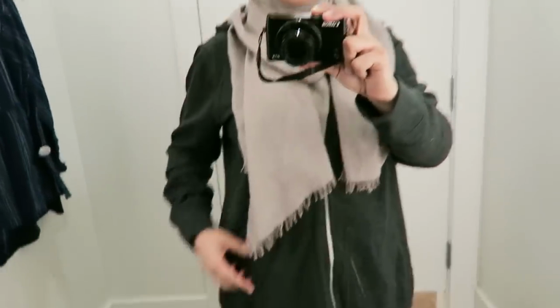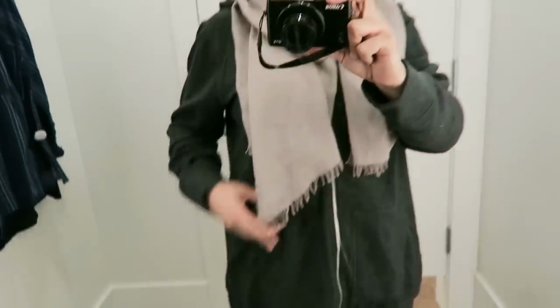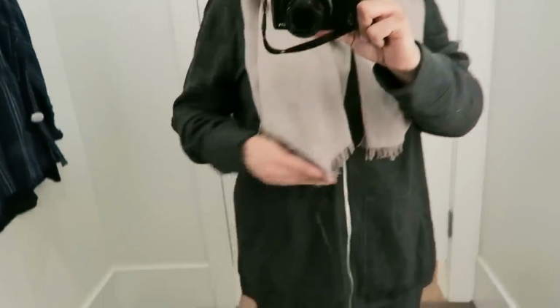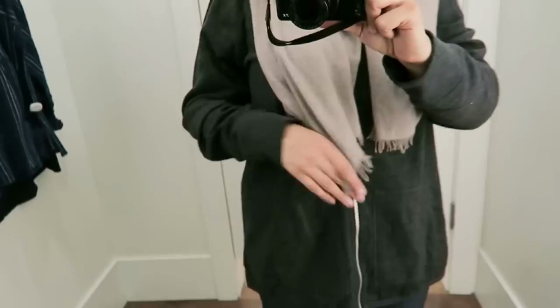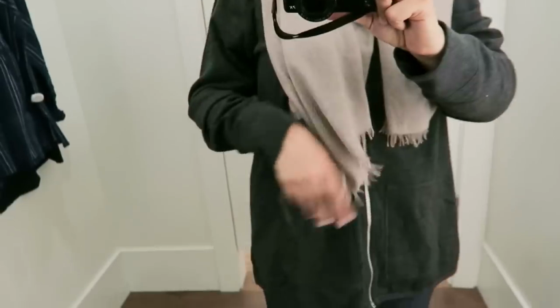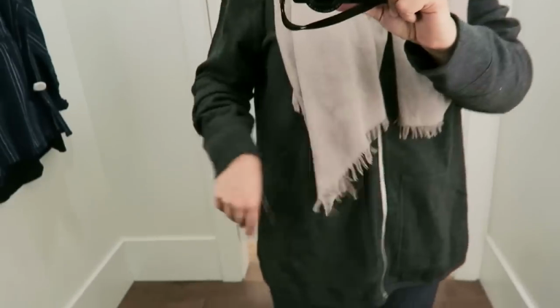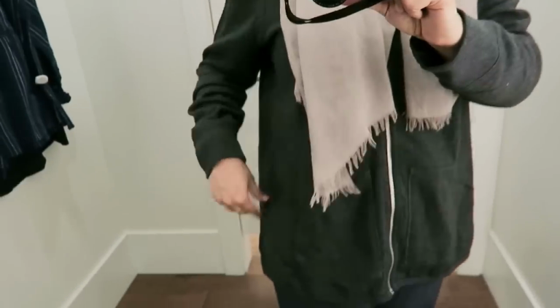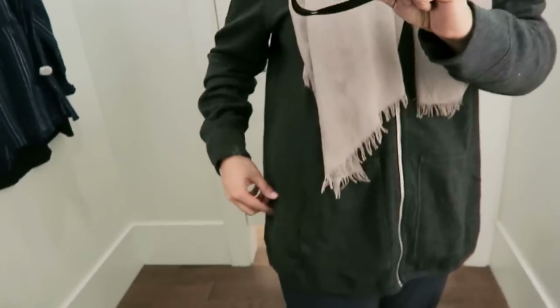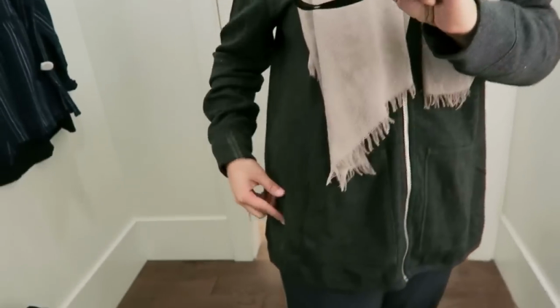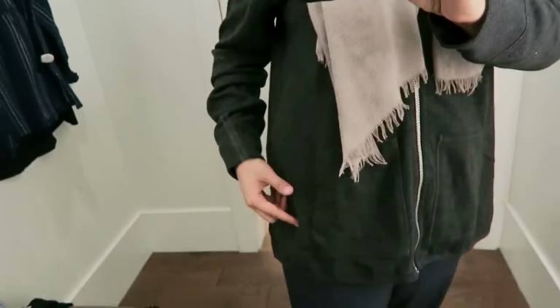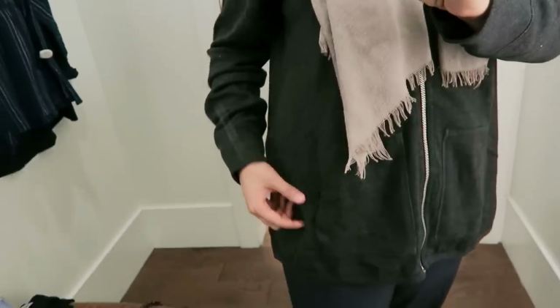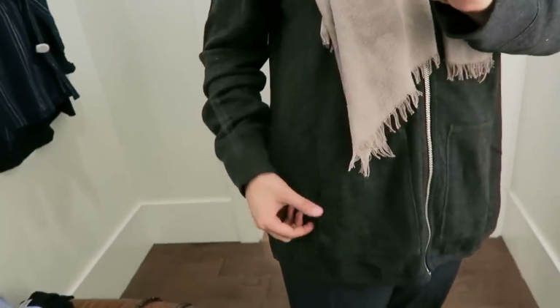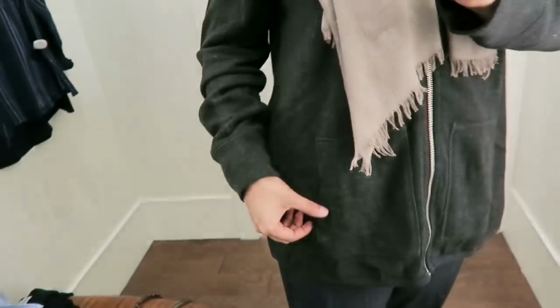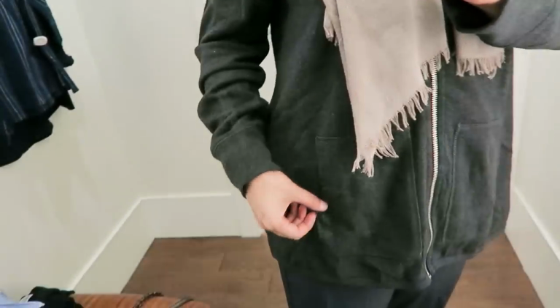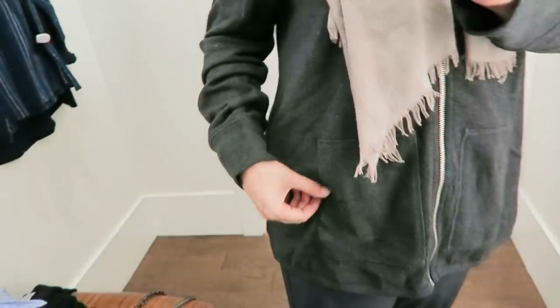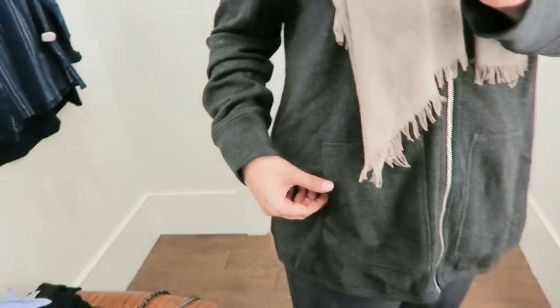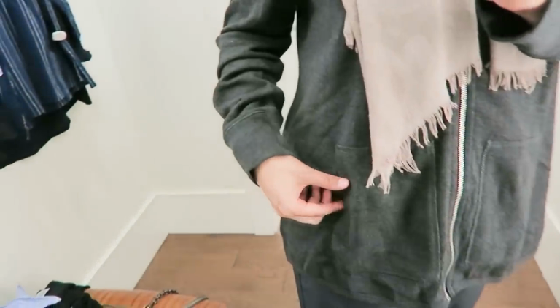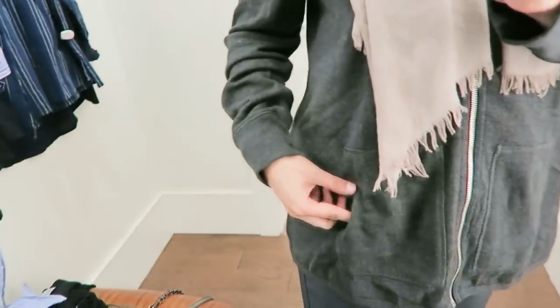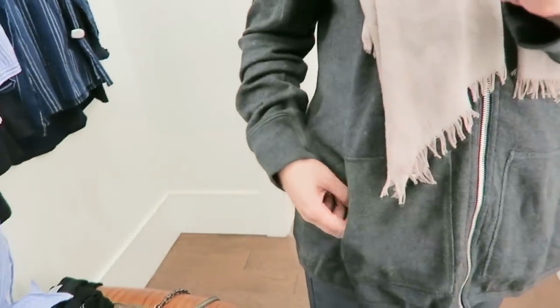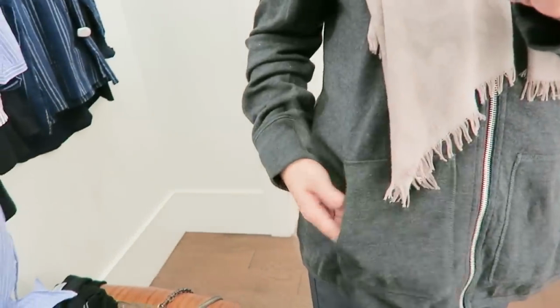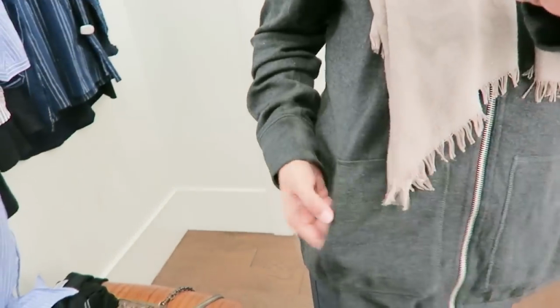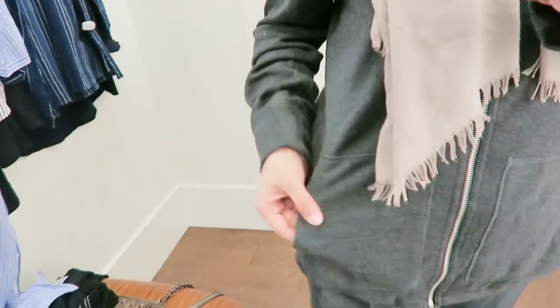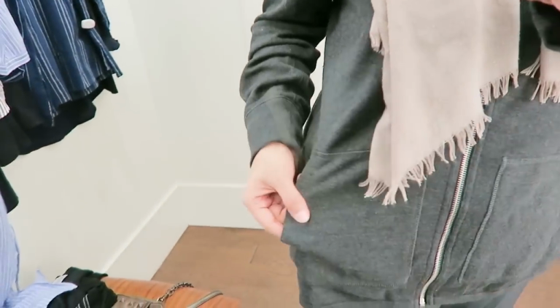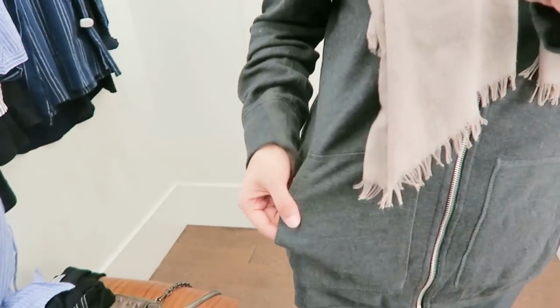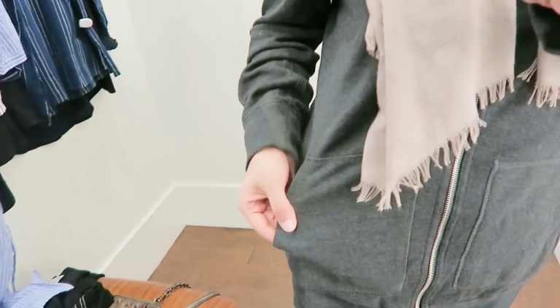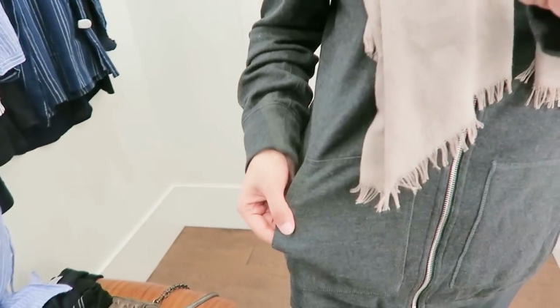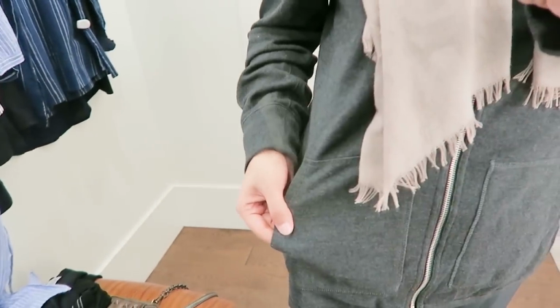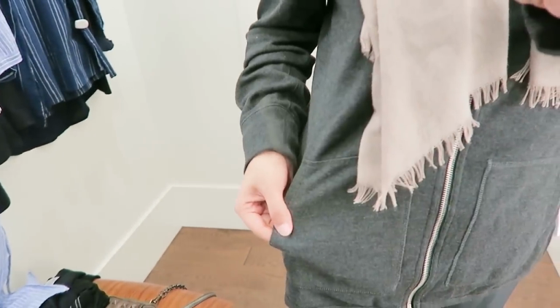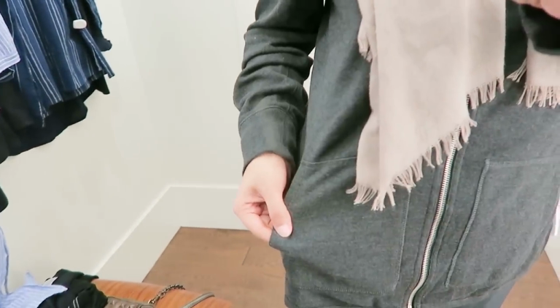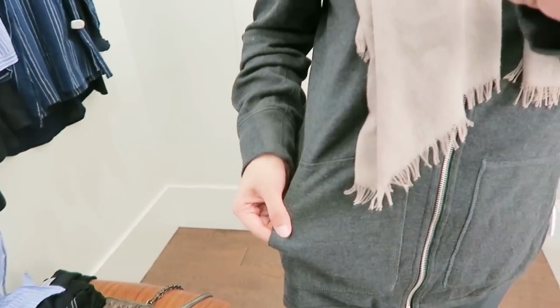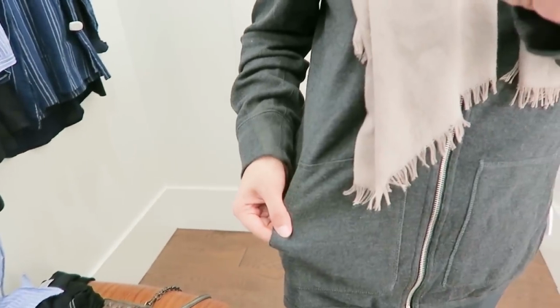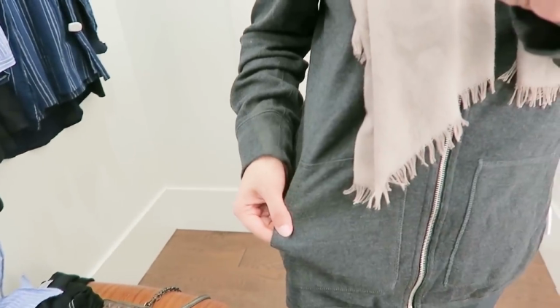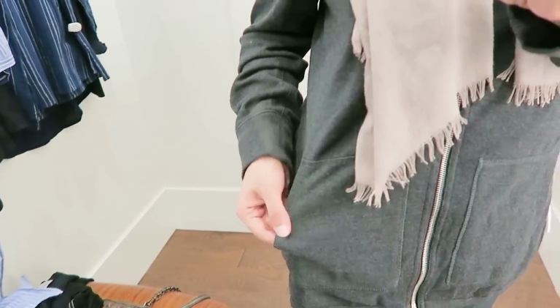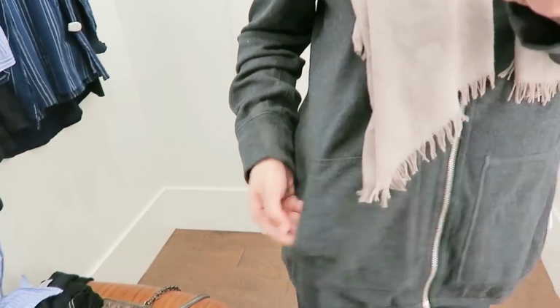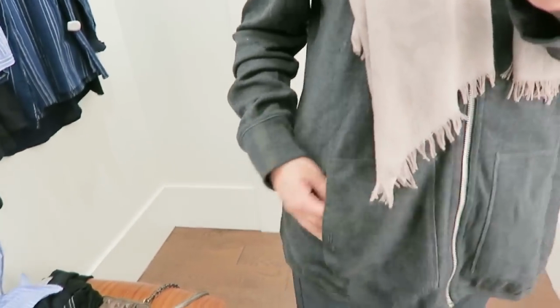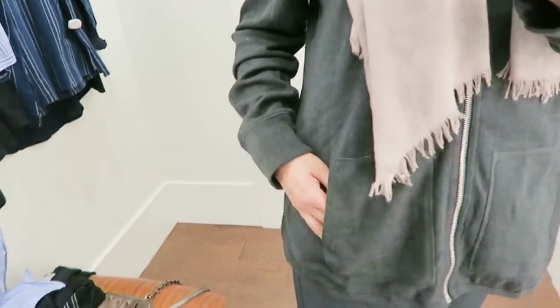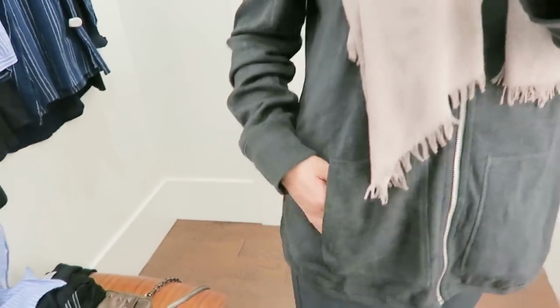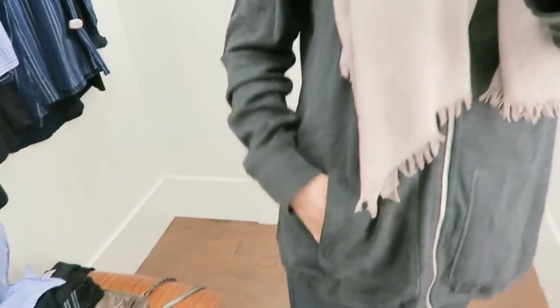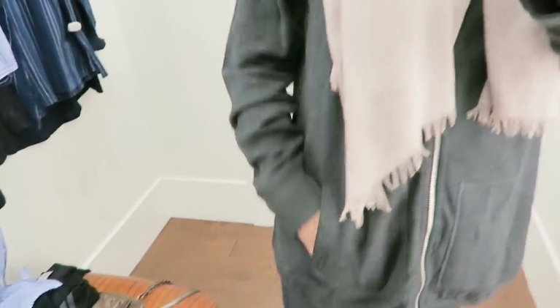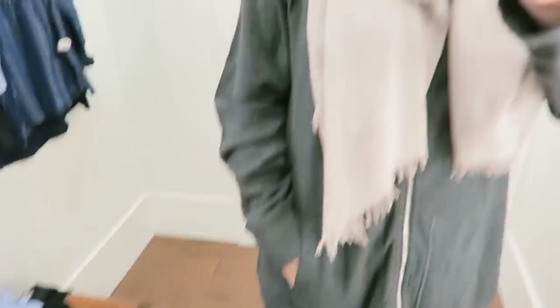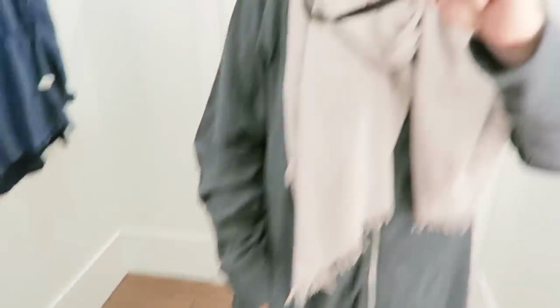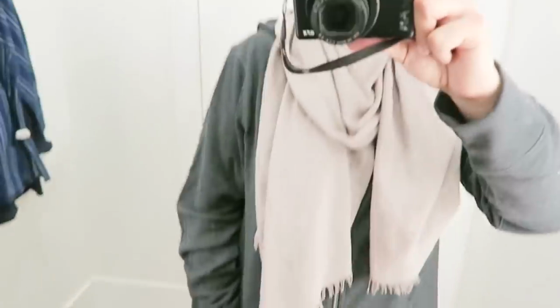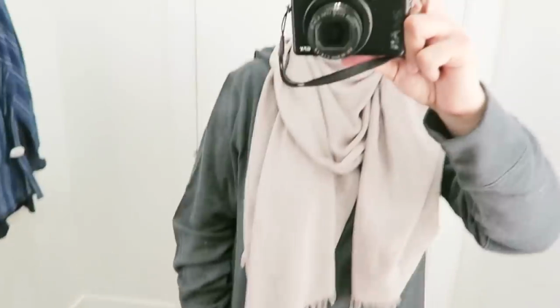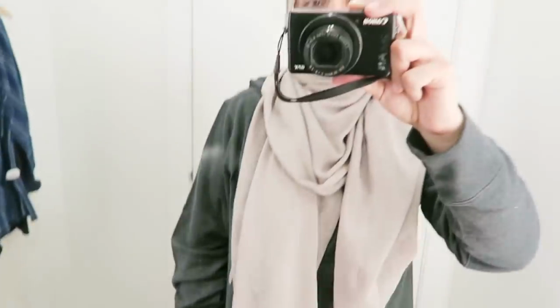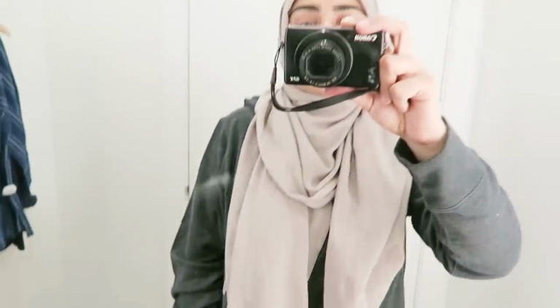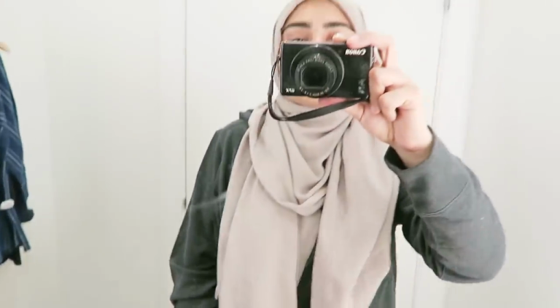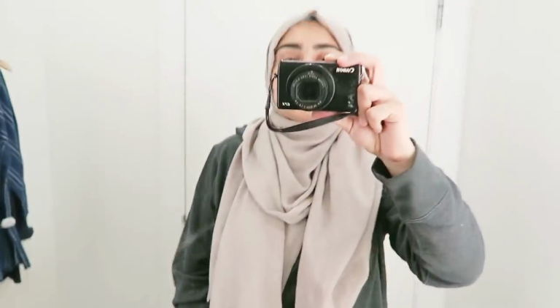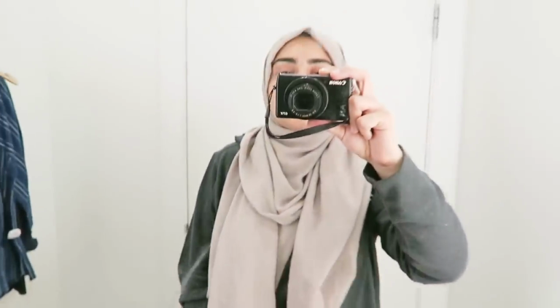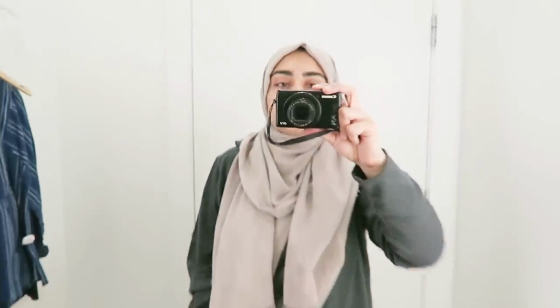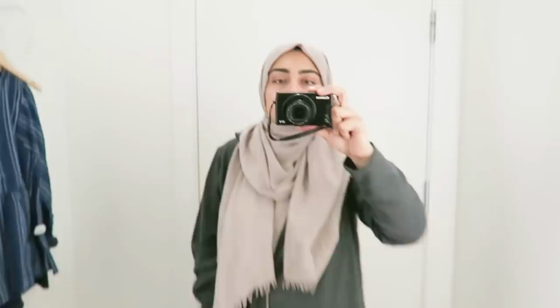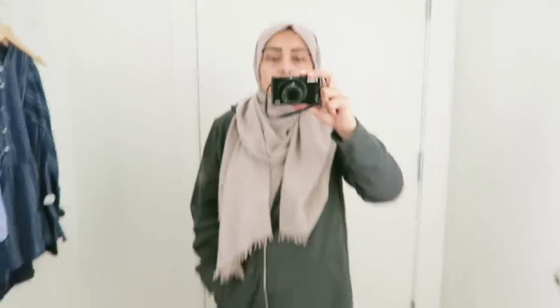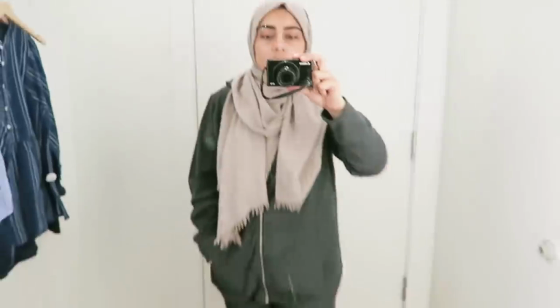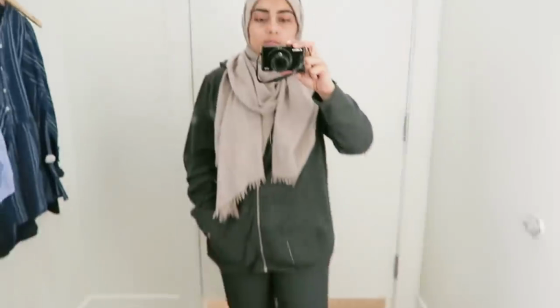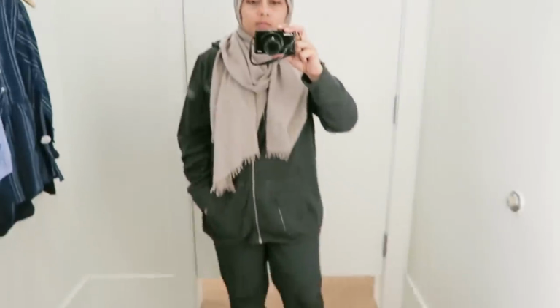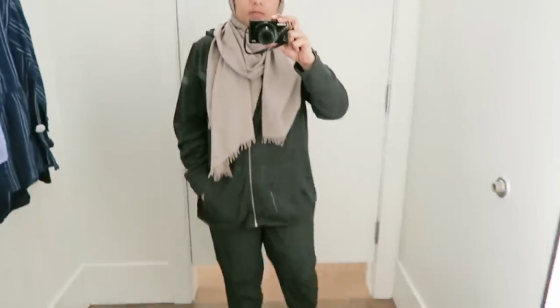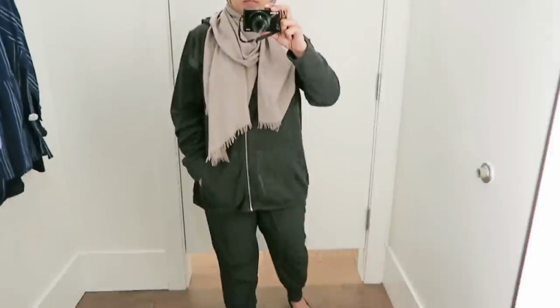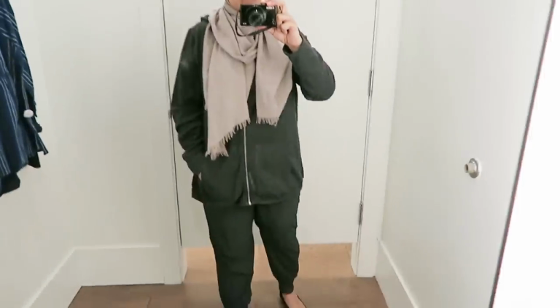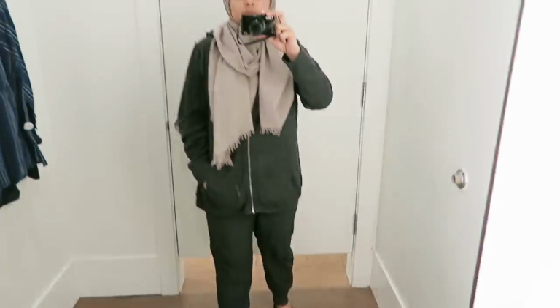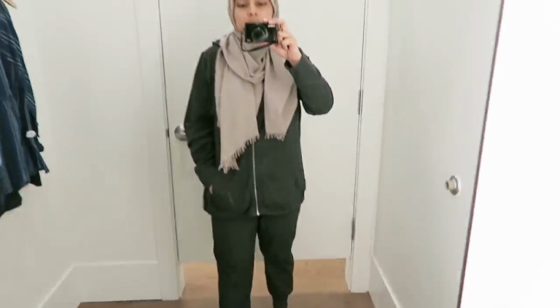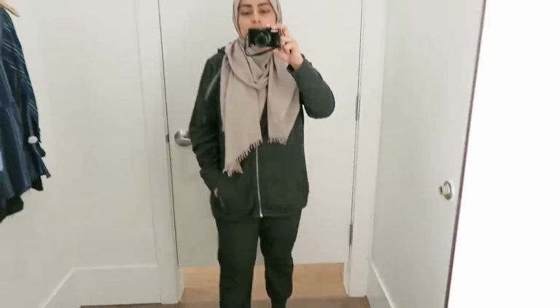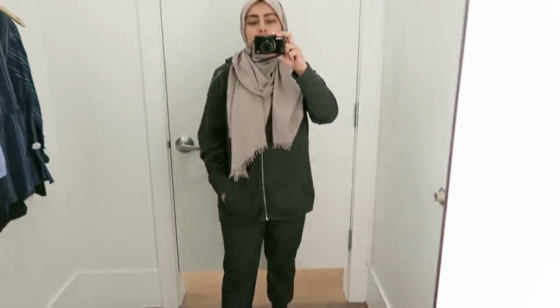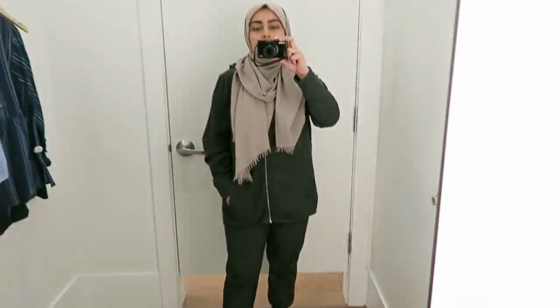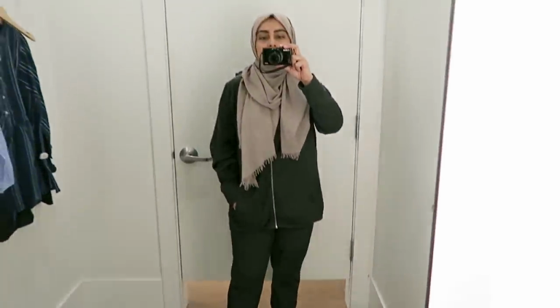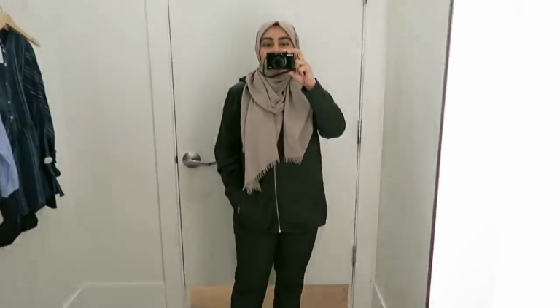I really like the way it looked on me. Honestly, if I didn't have so many other hoodies I probably would have purchased this one. I really like the color — it's like a dark gray.